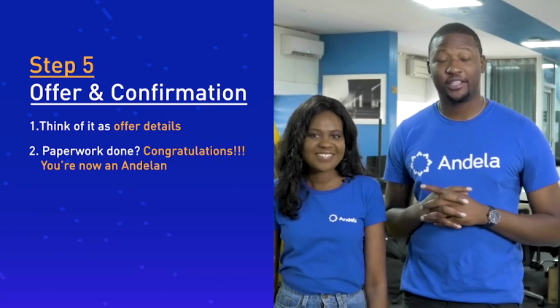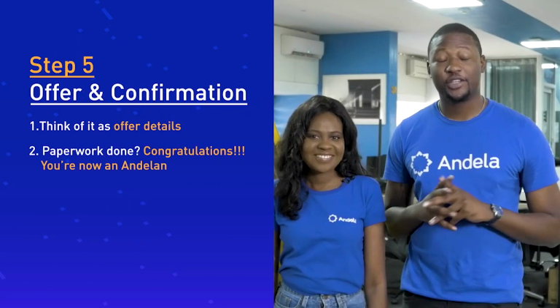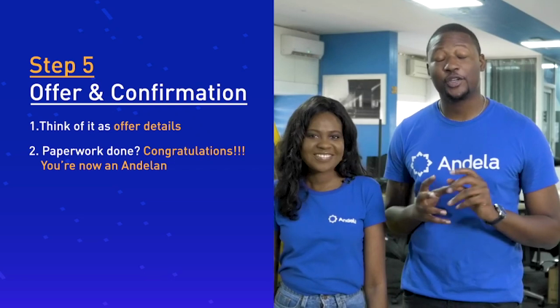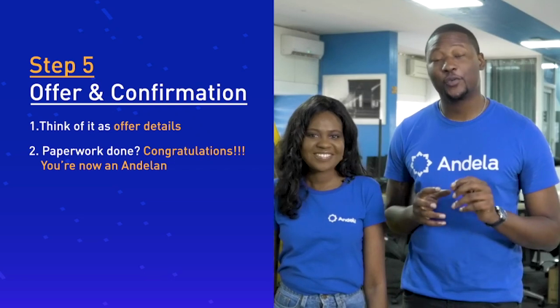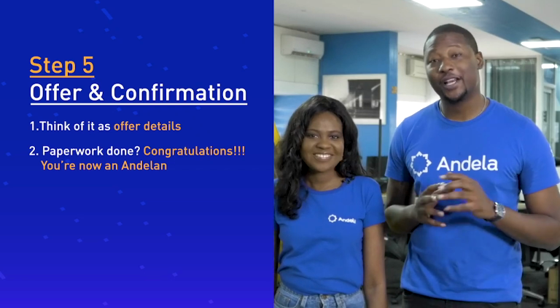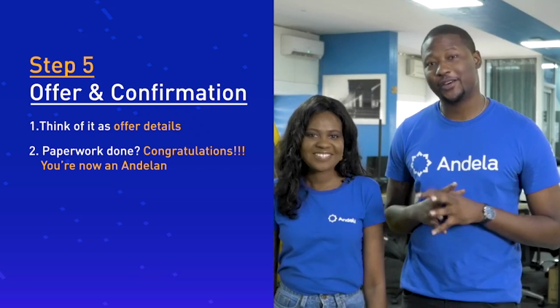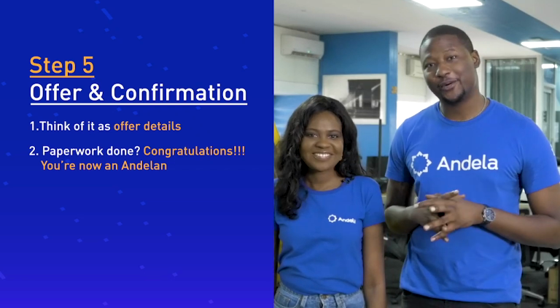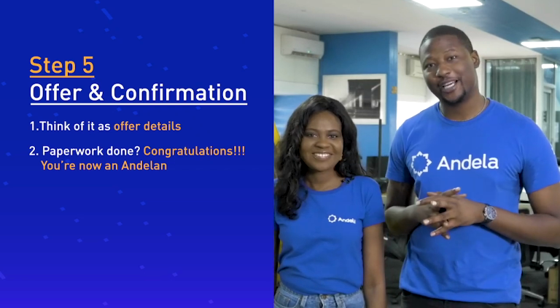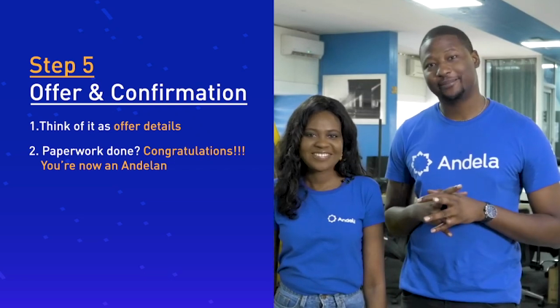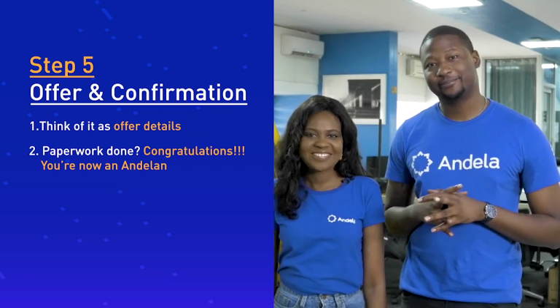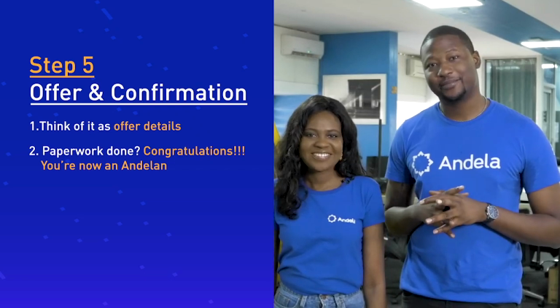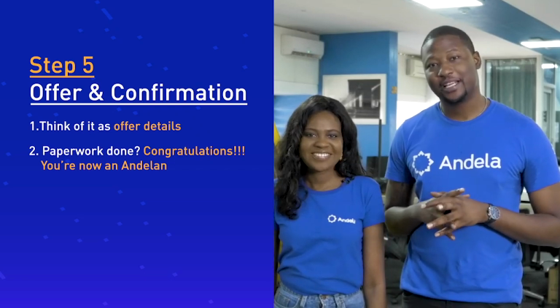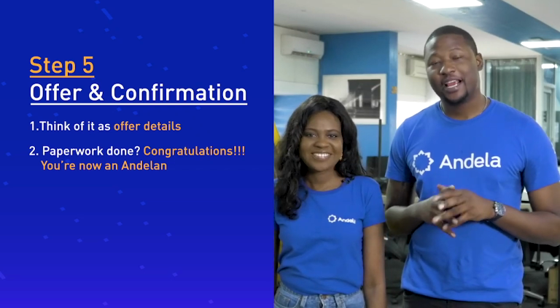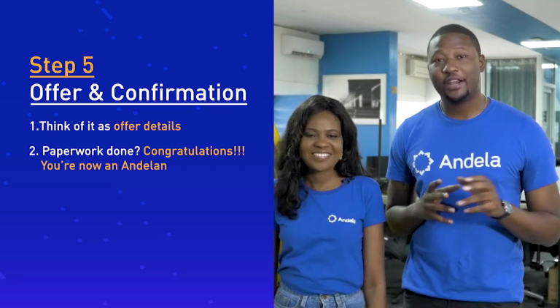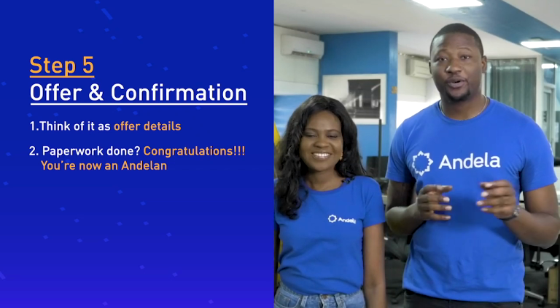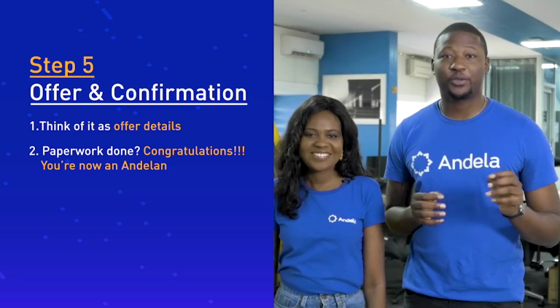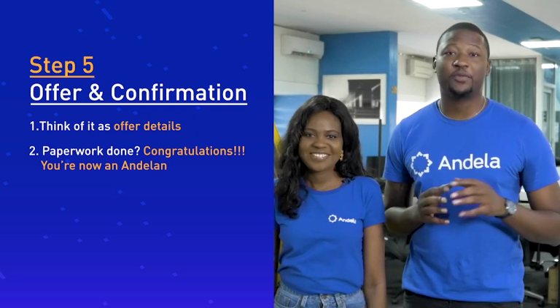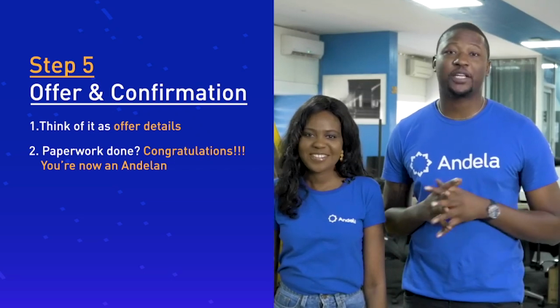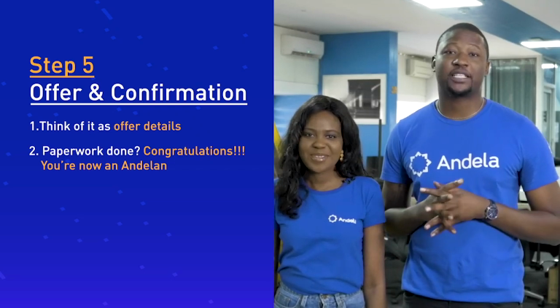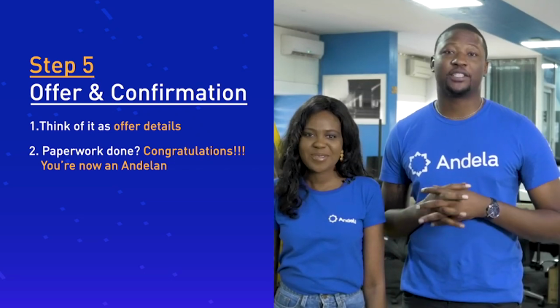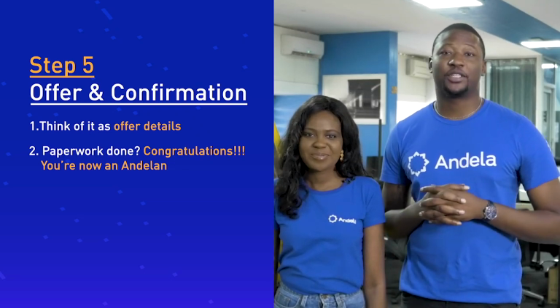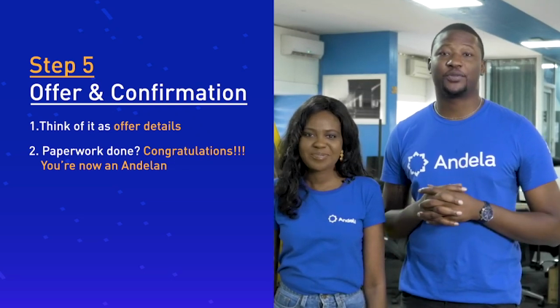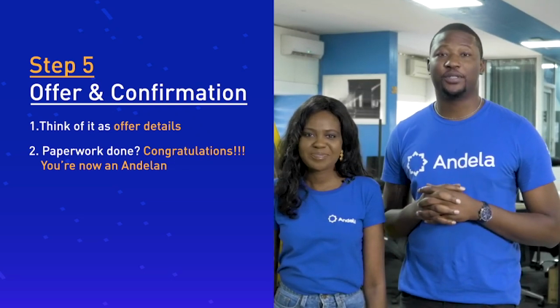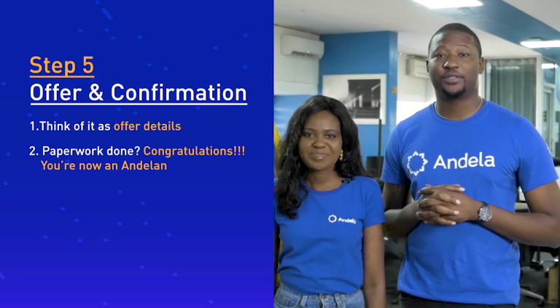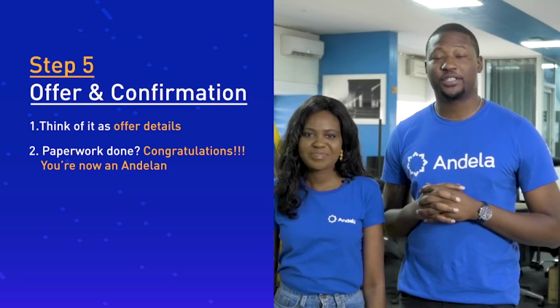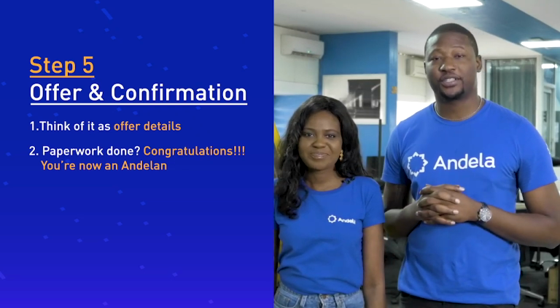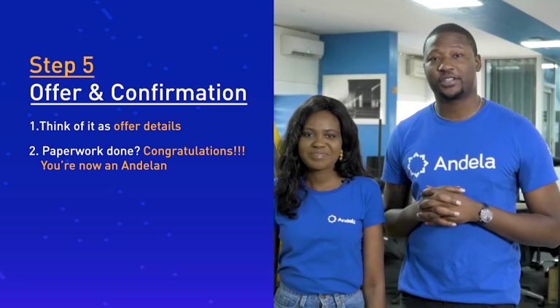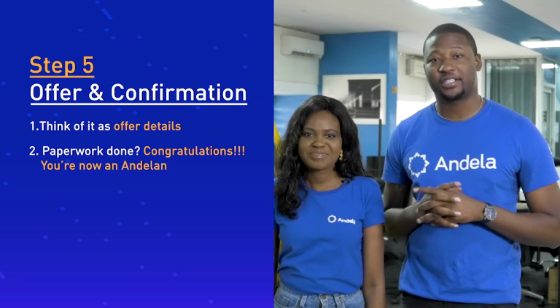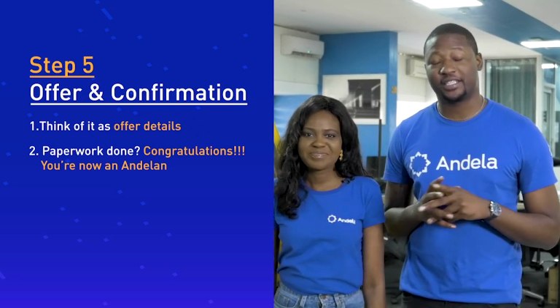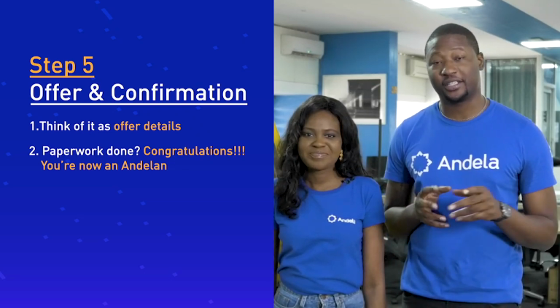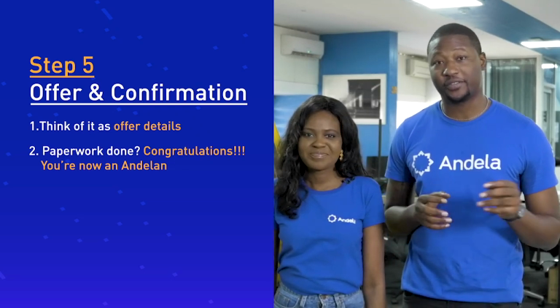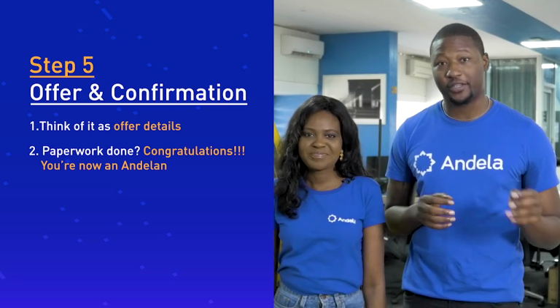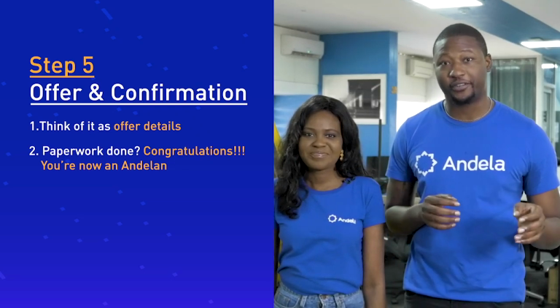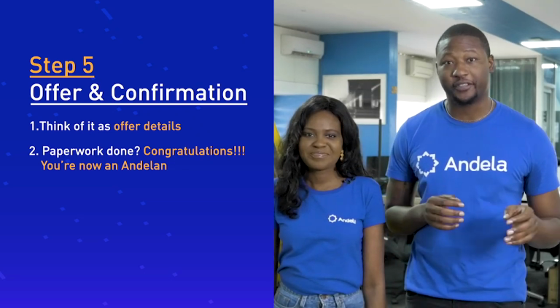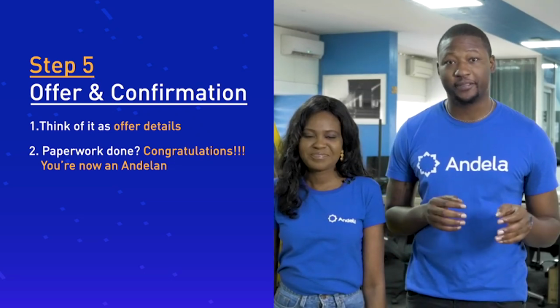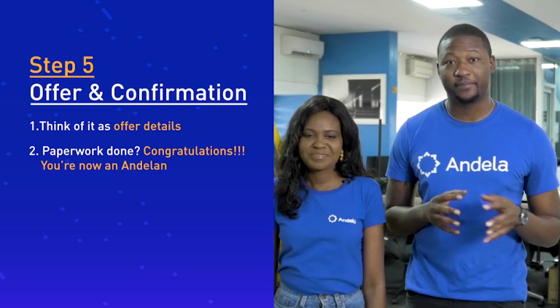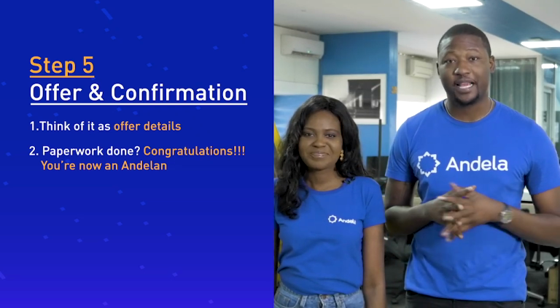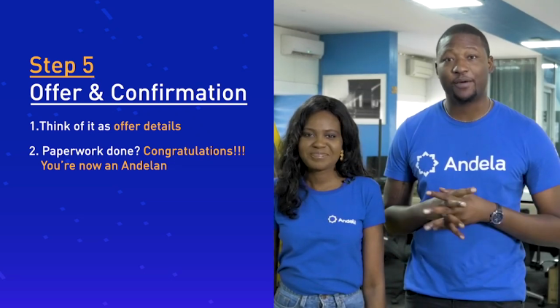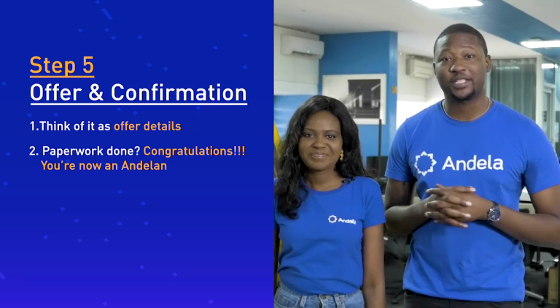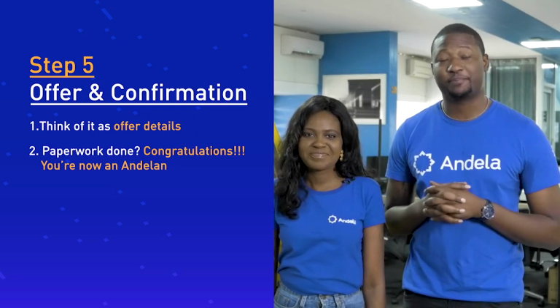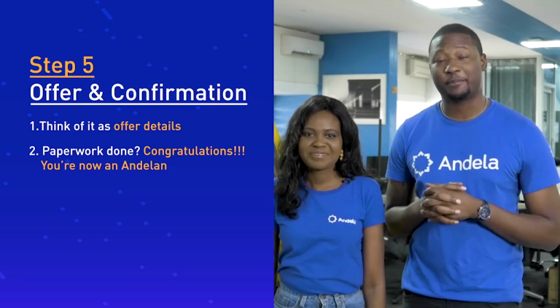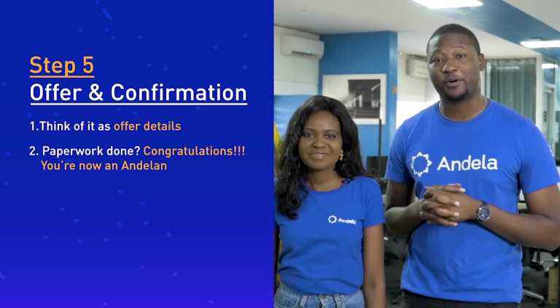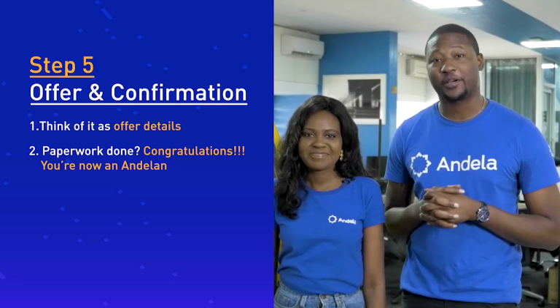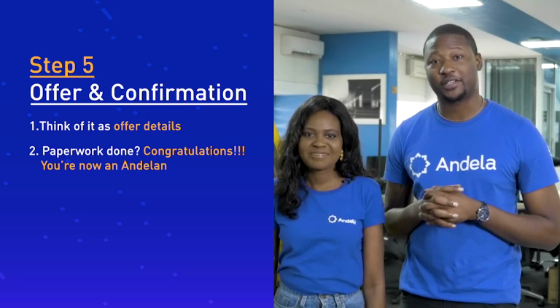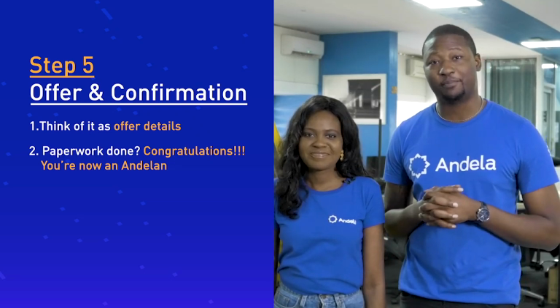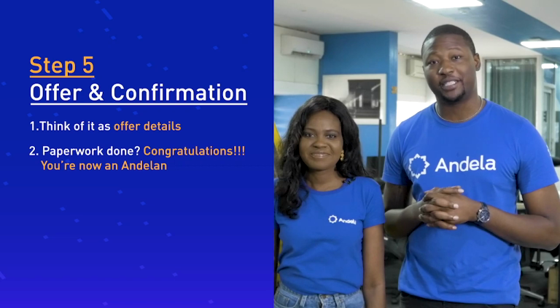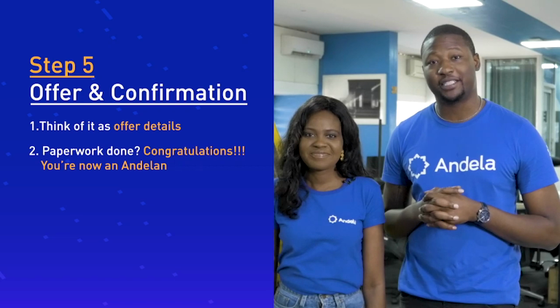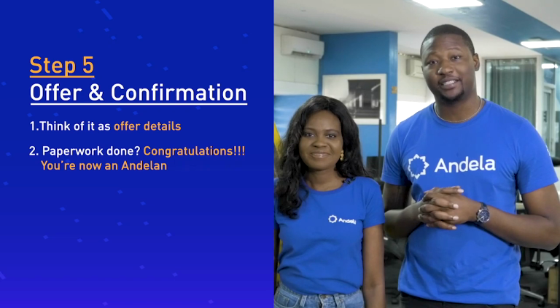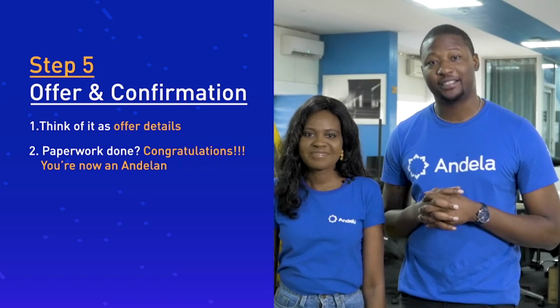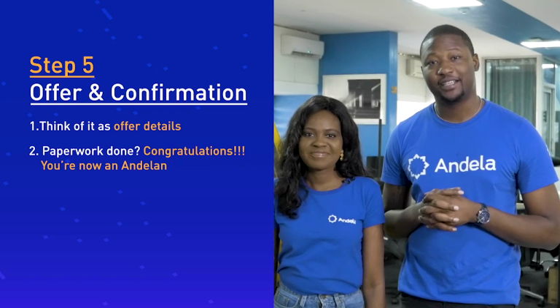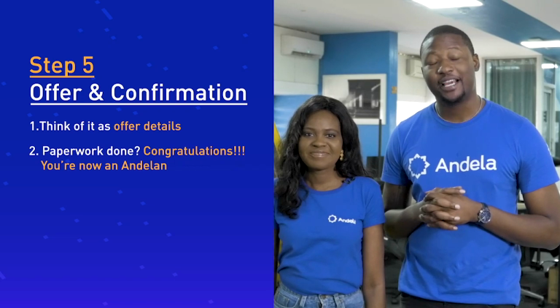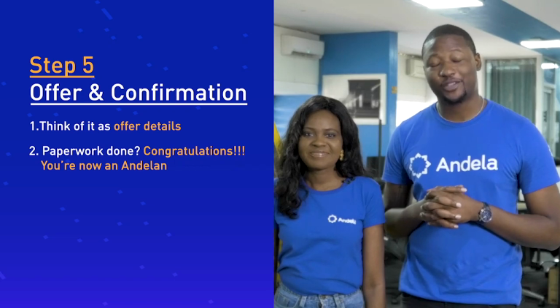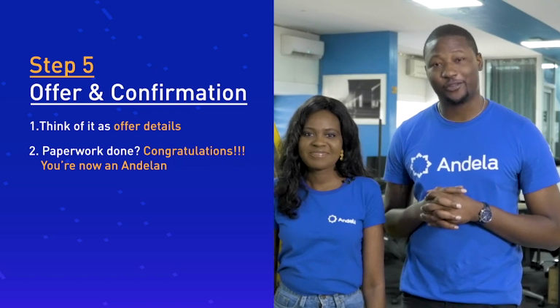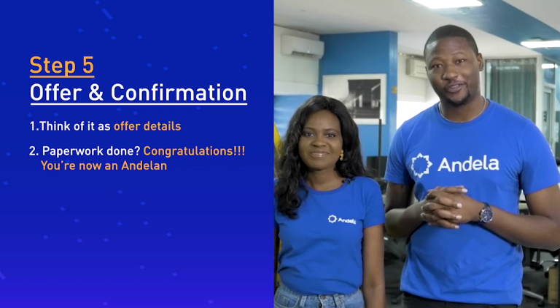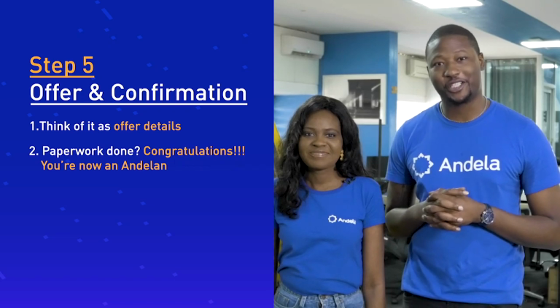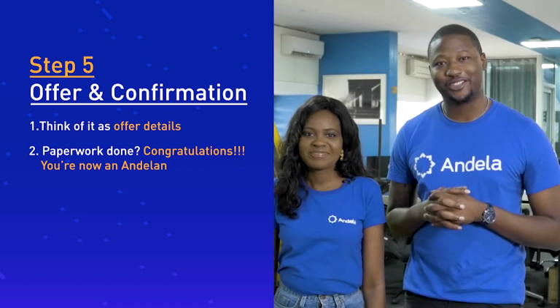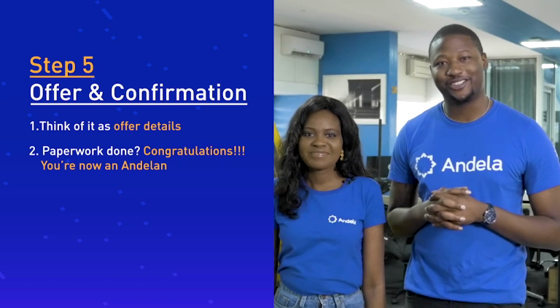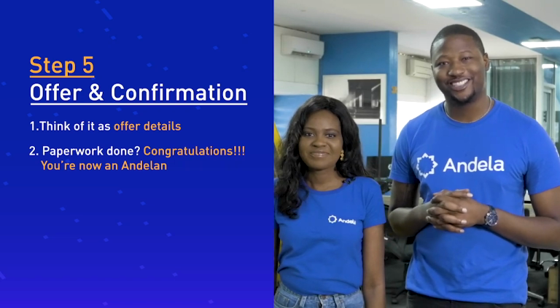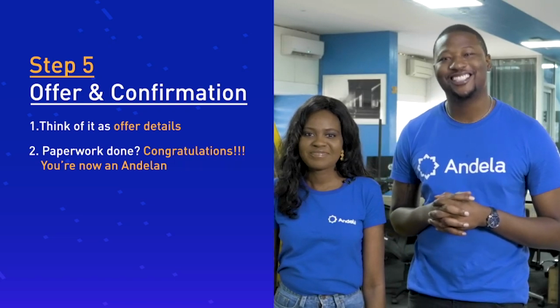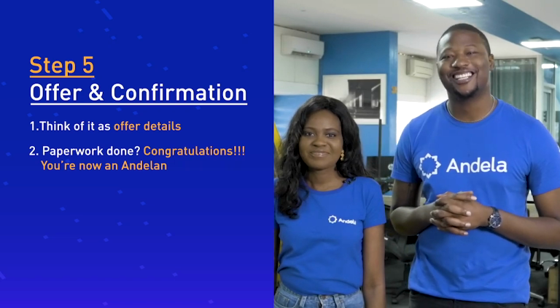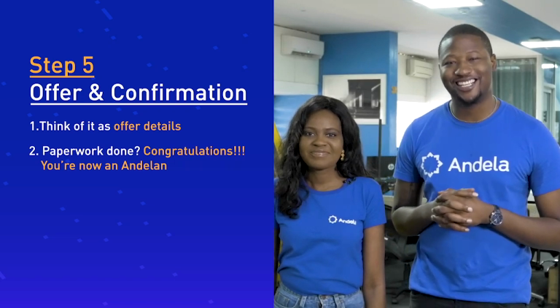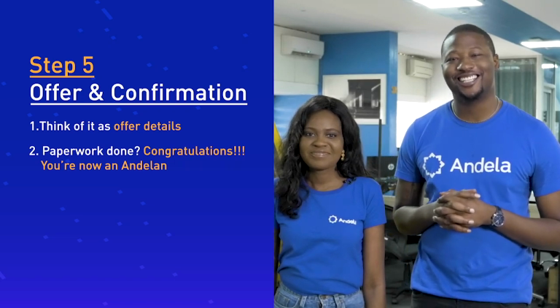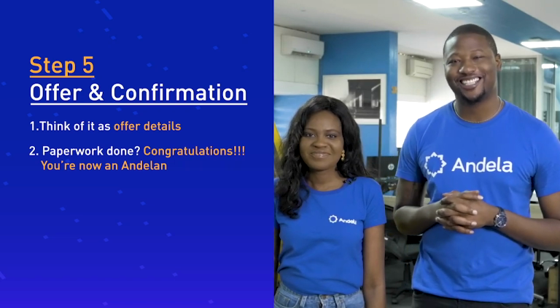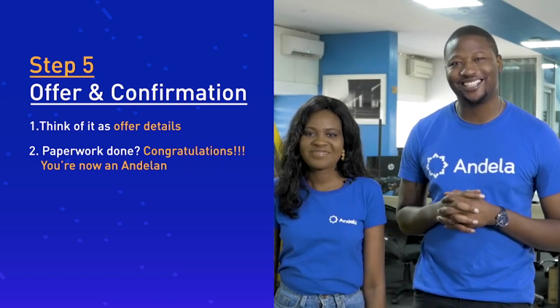Once the leadership interview is done, you're well on your way. A recruiter will get in touch with you to discuss the details of your offer. And once the paperwork is completed, it's official — you're now in Ndela.